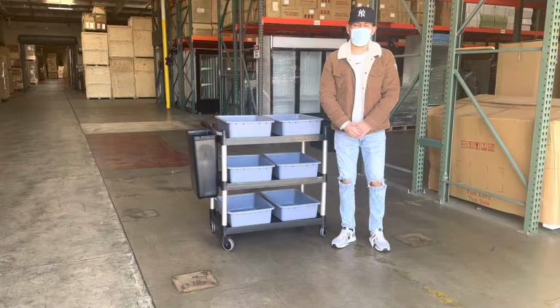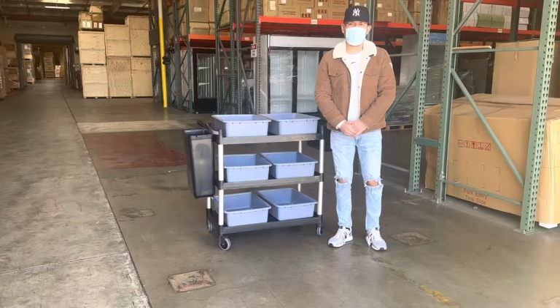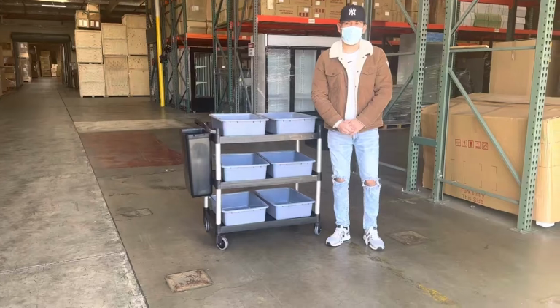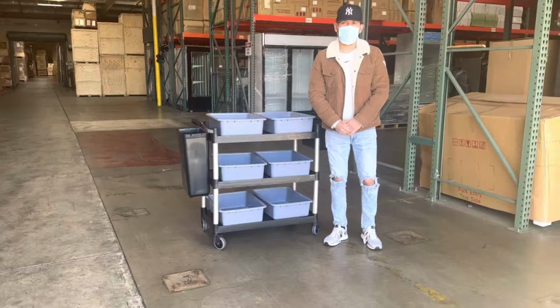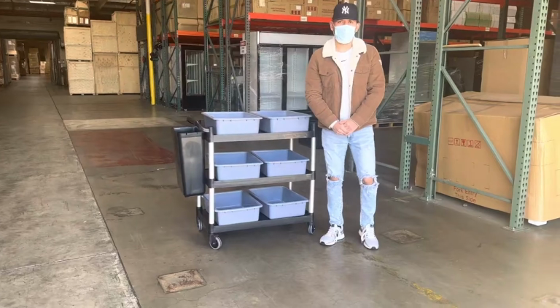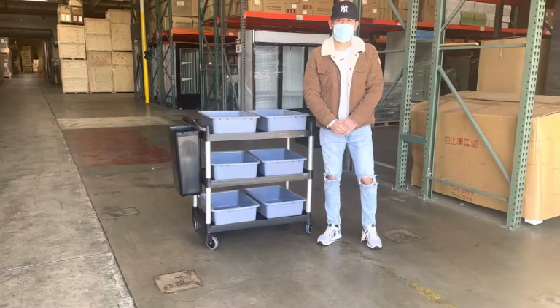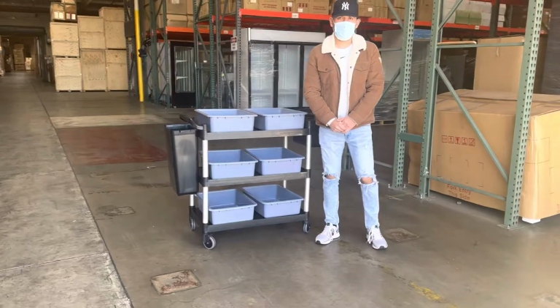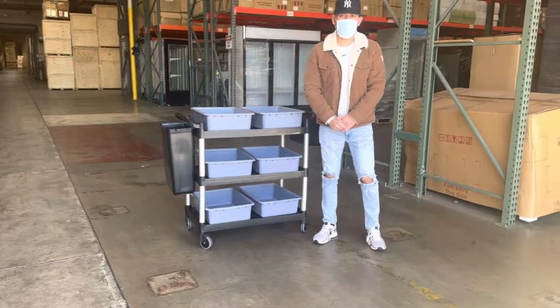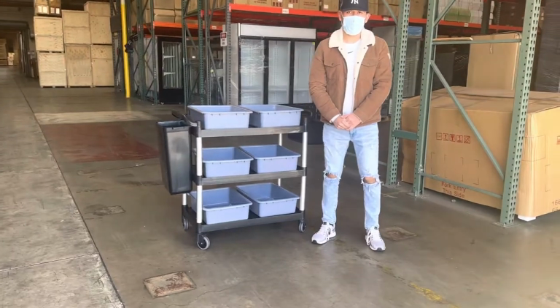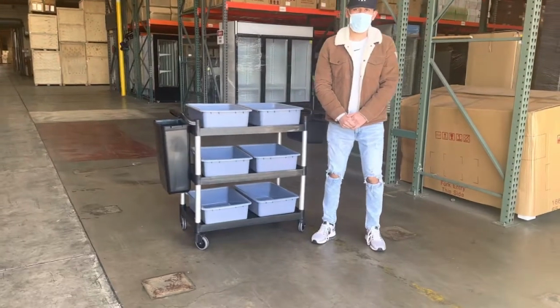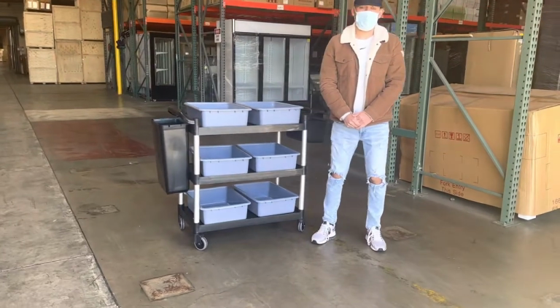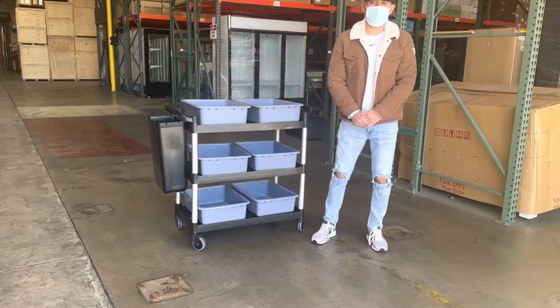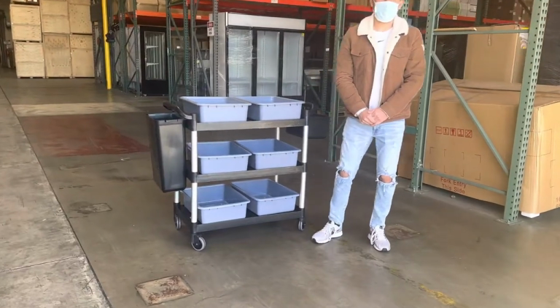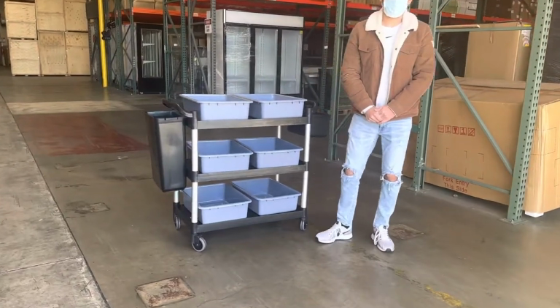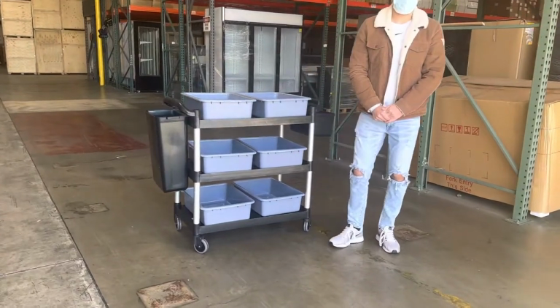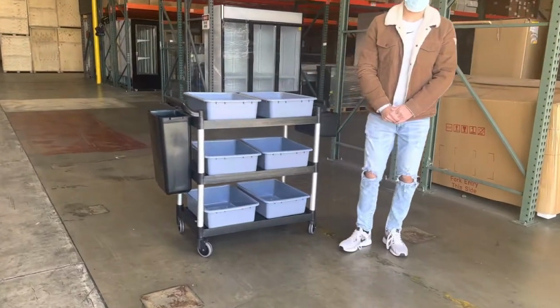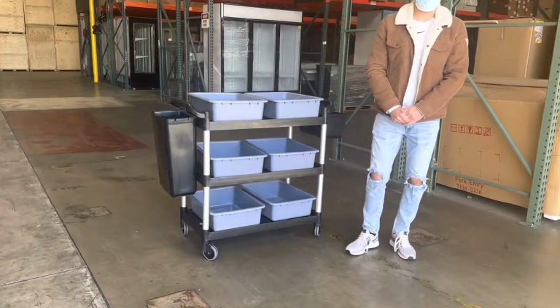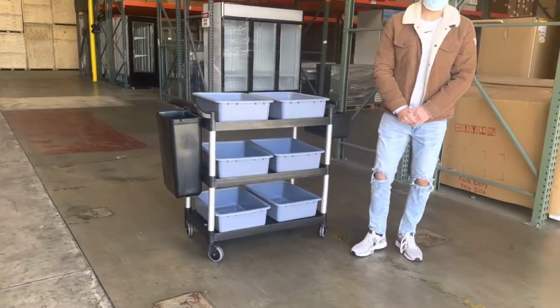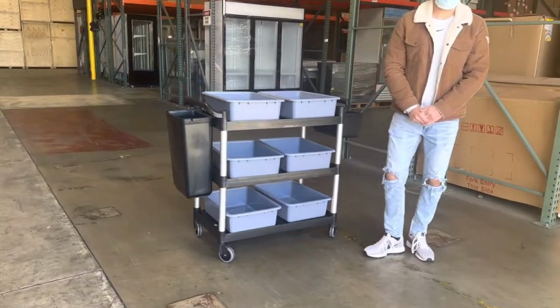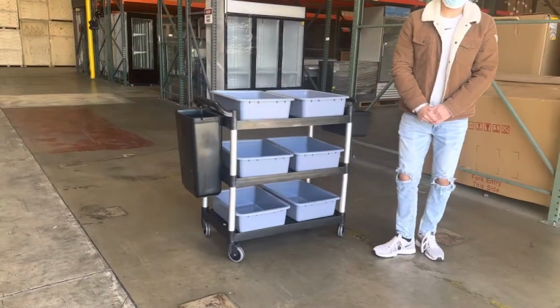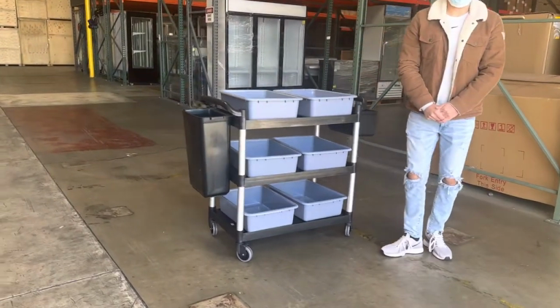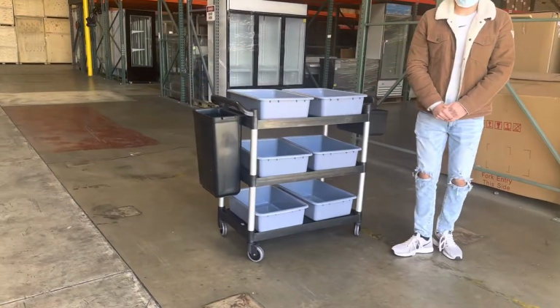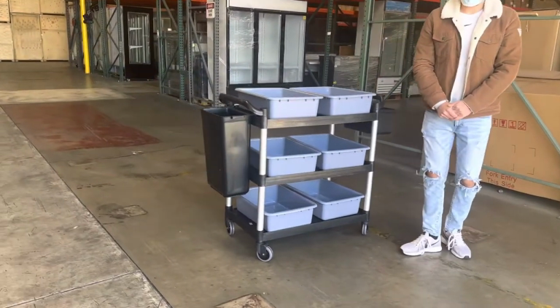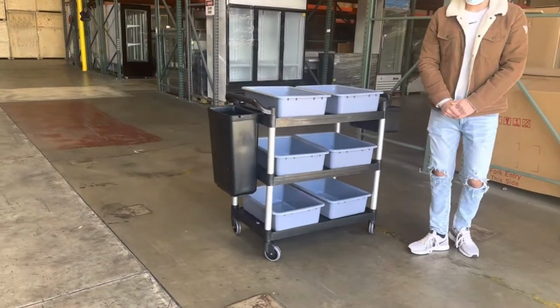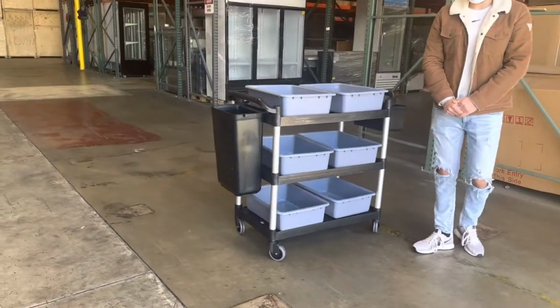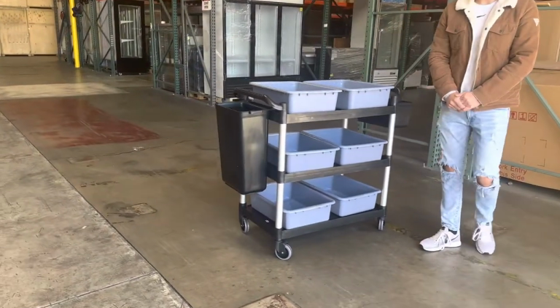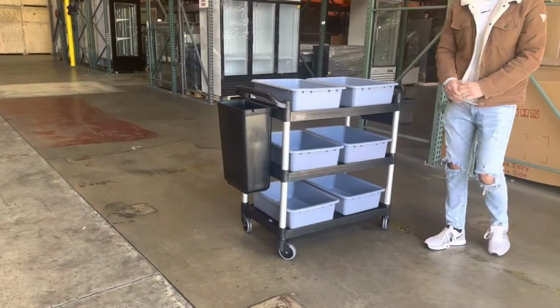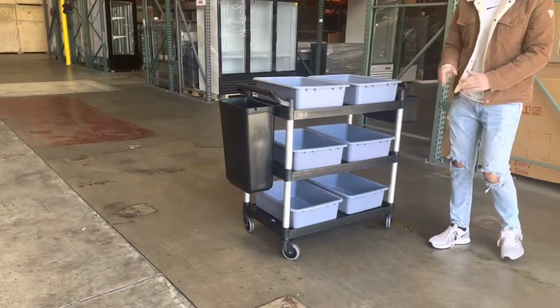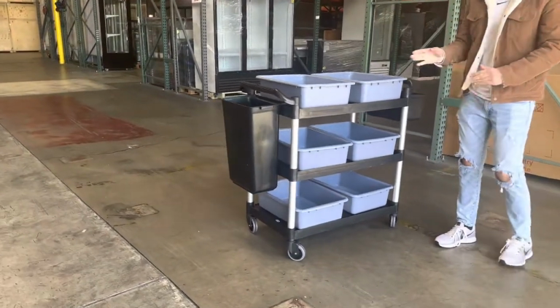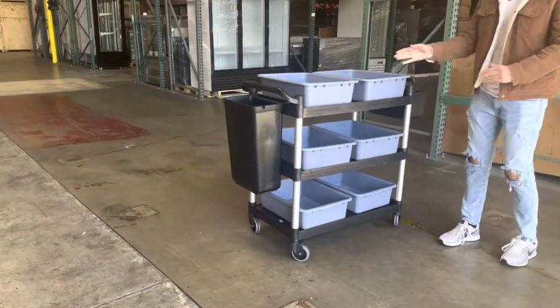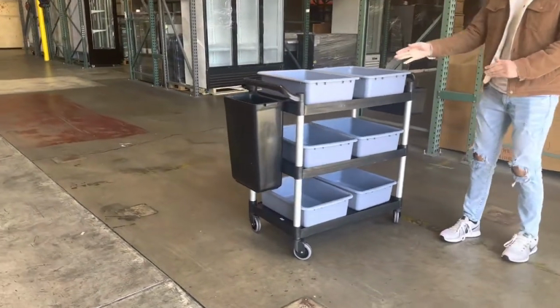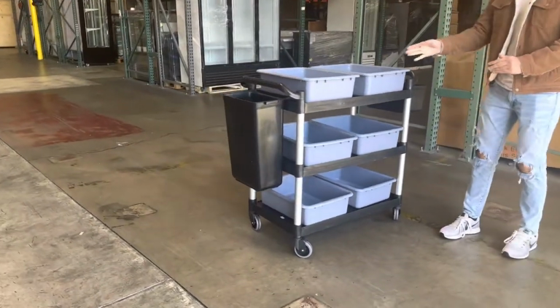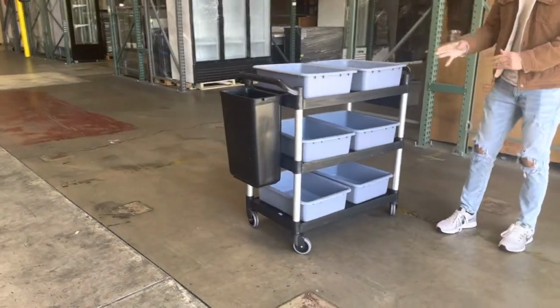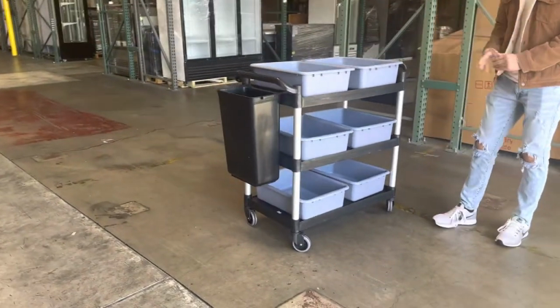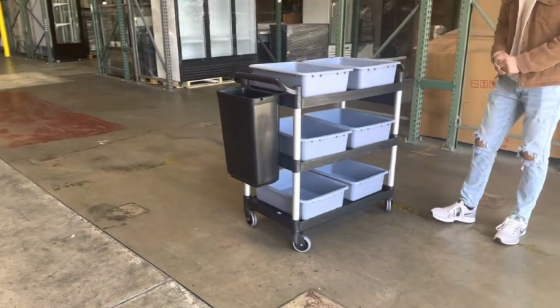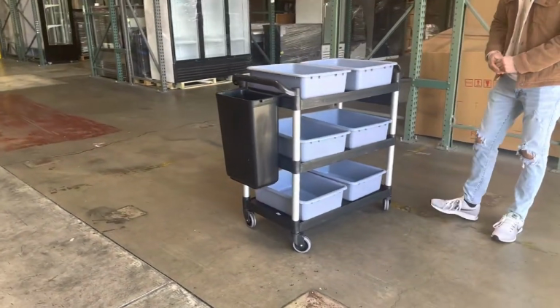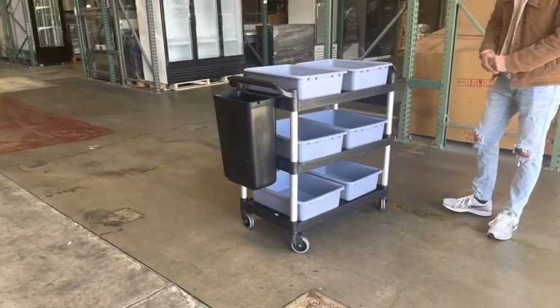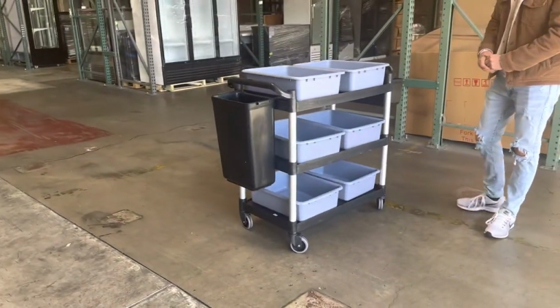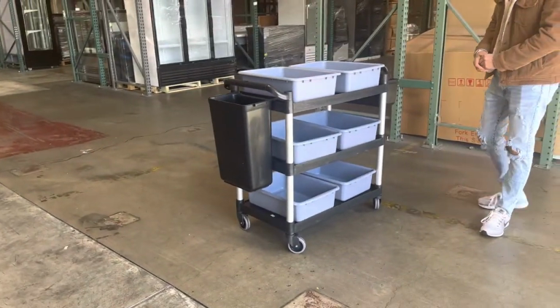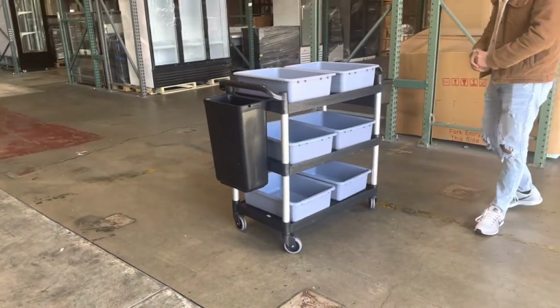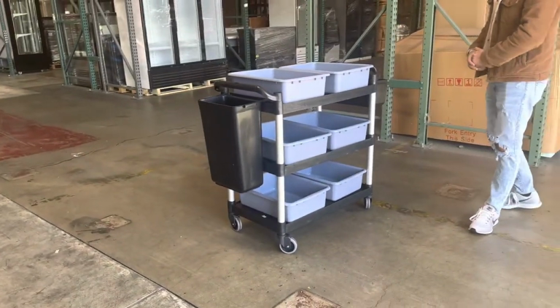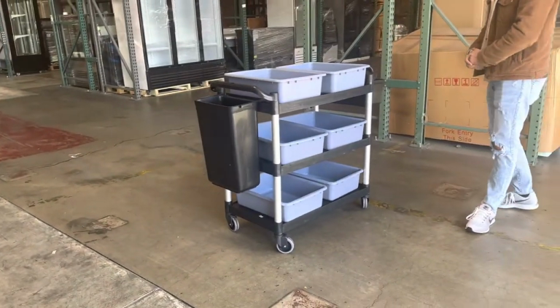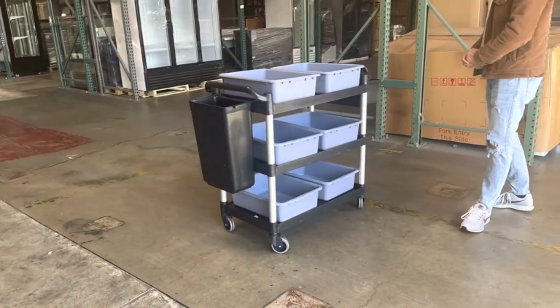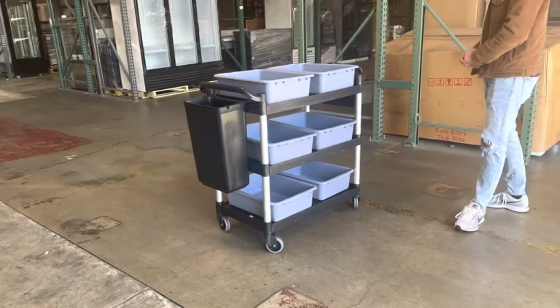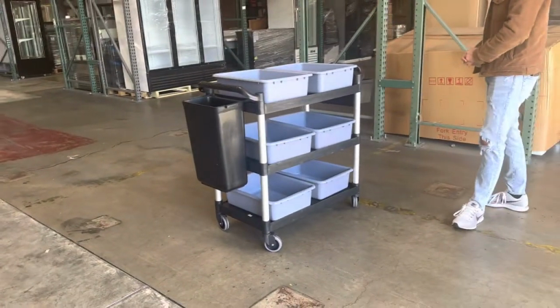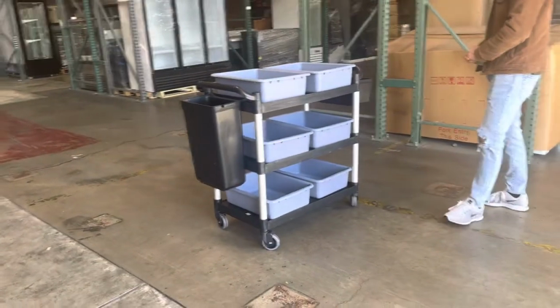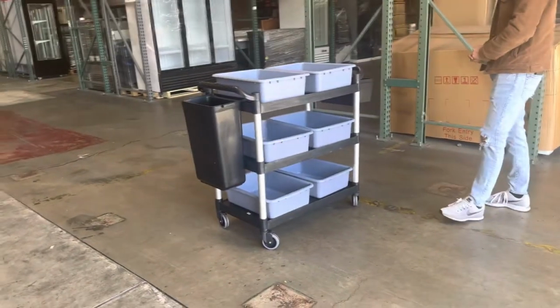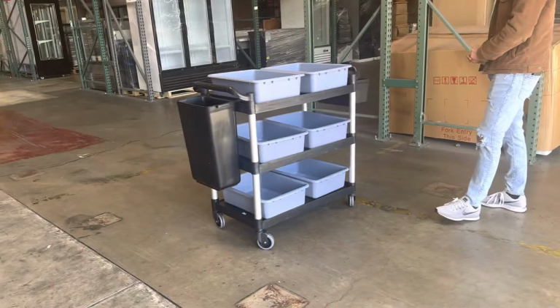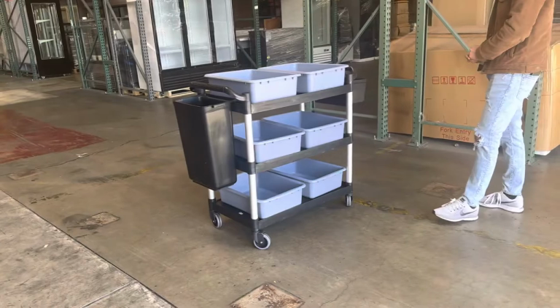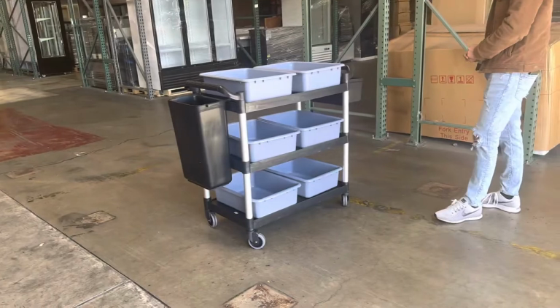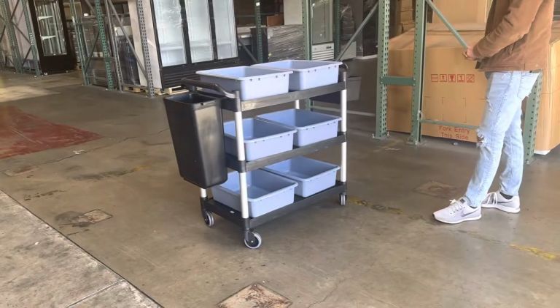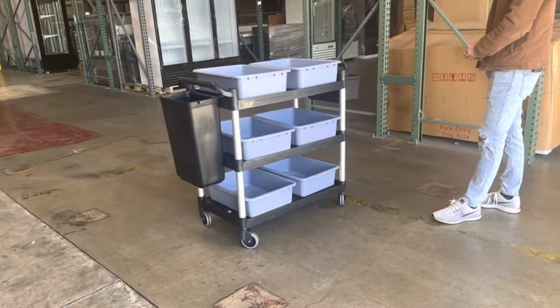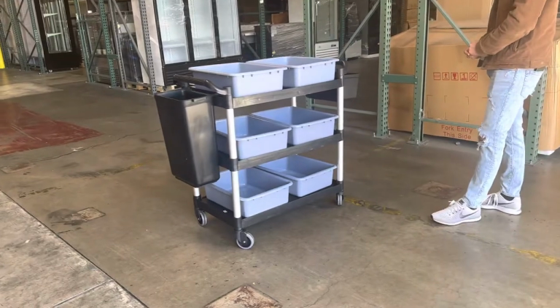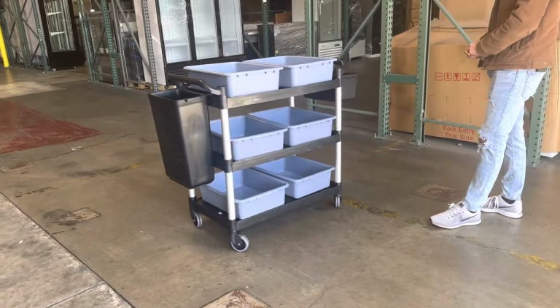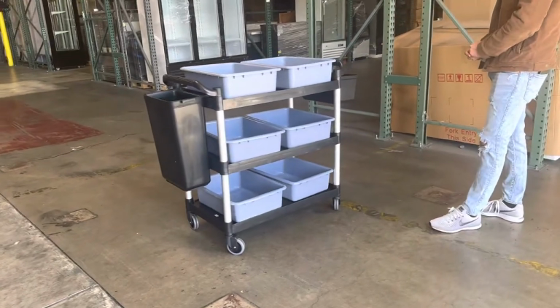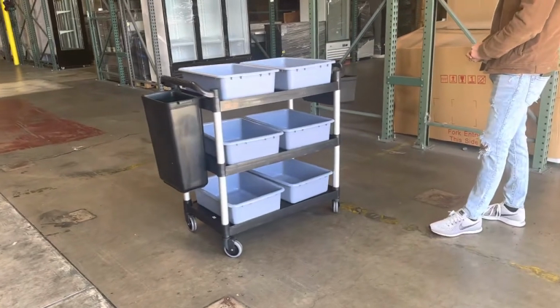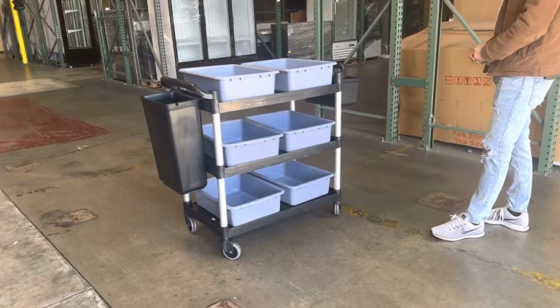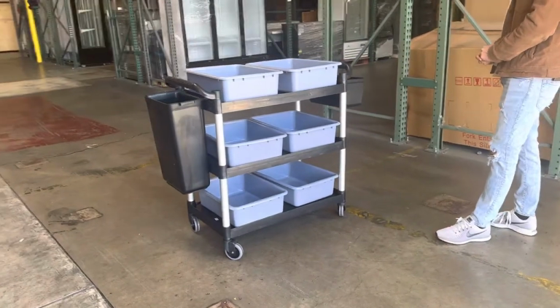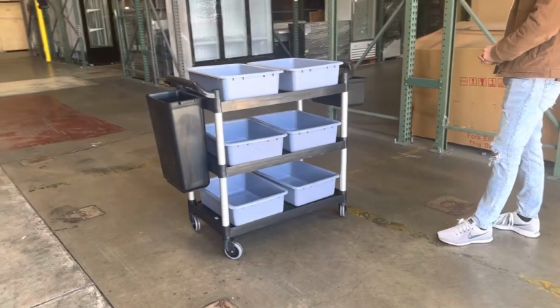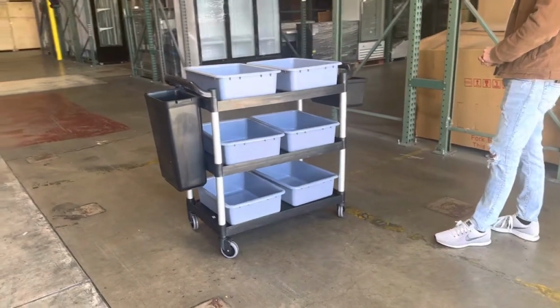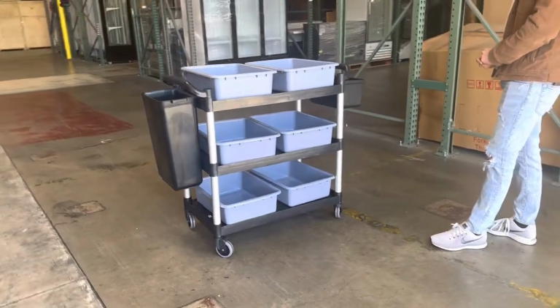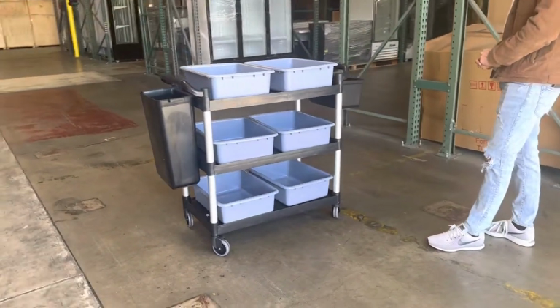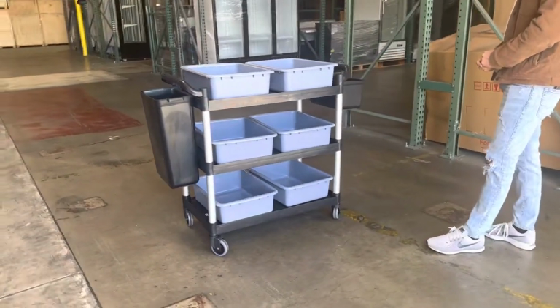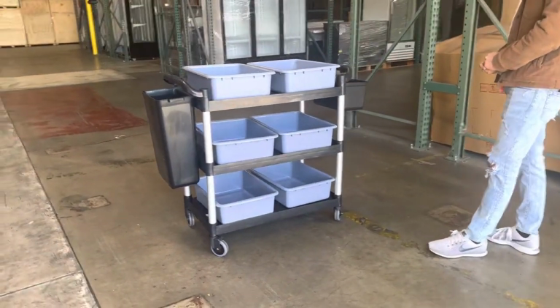Hey everybody, today we're going to go ahead and demonstrate to you one of our brand new items. To my right, you're going to be looking at one of our new restaurant dish carts.